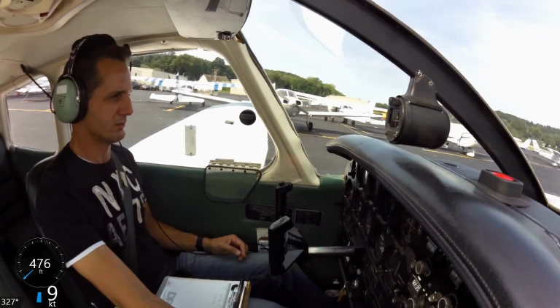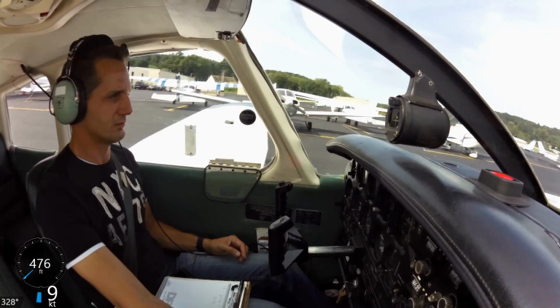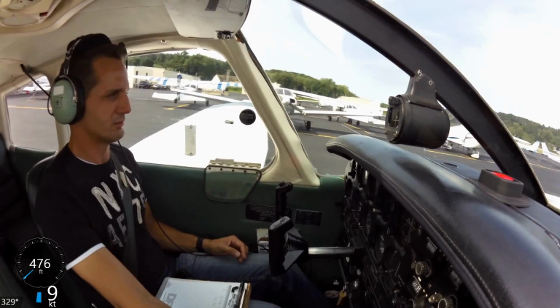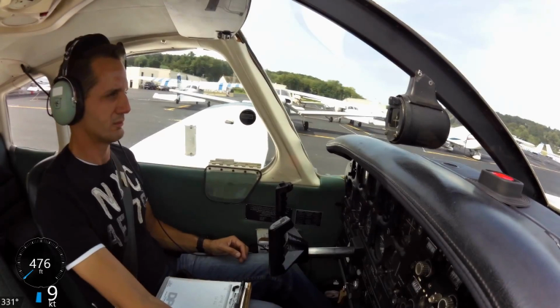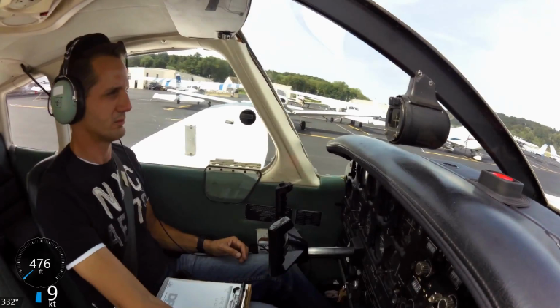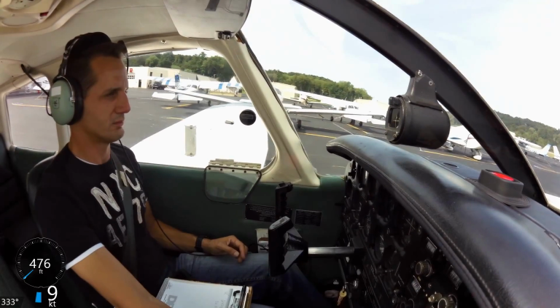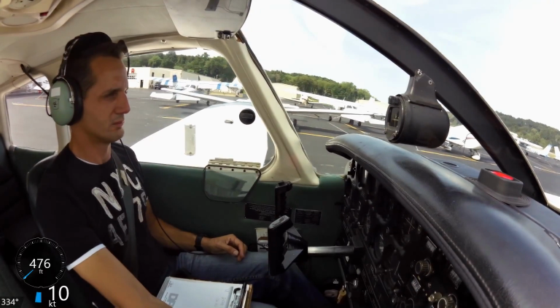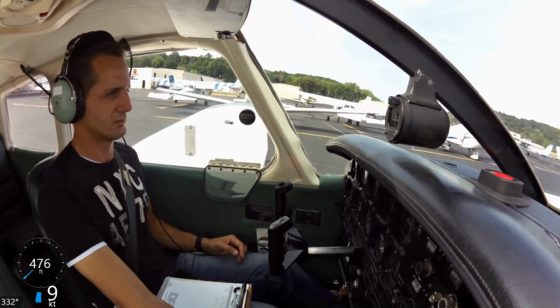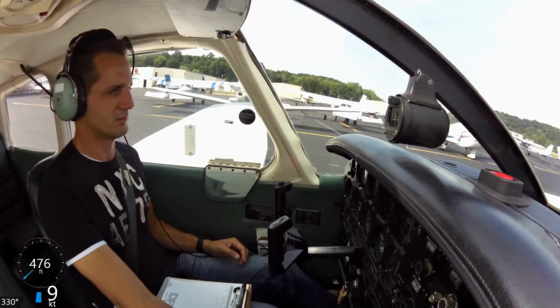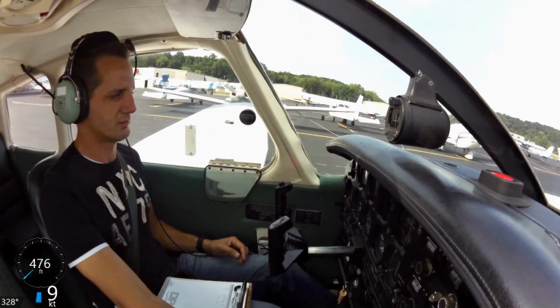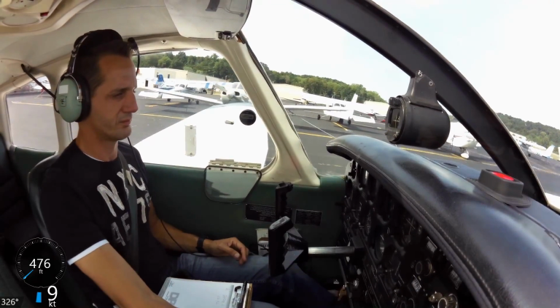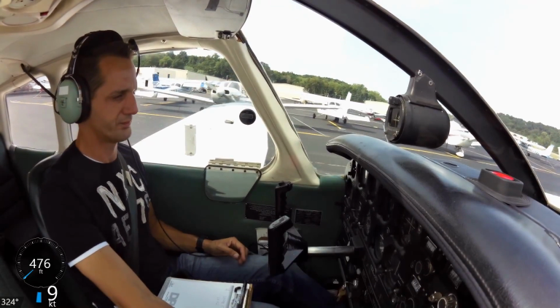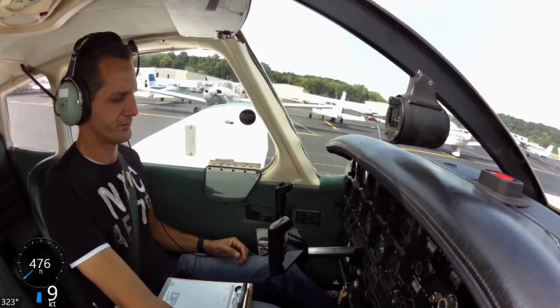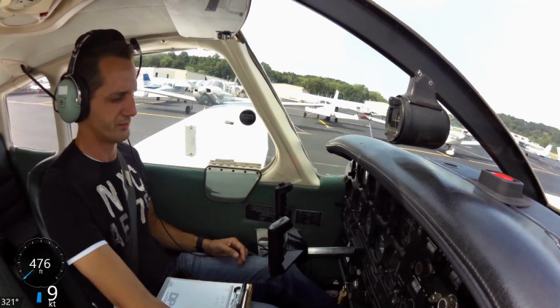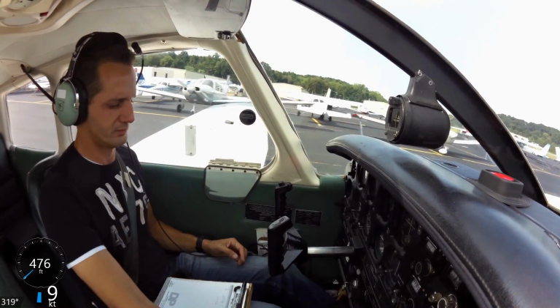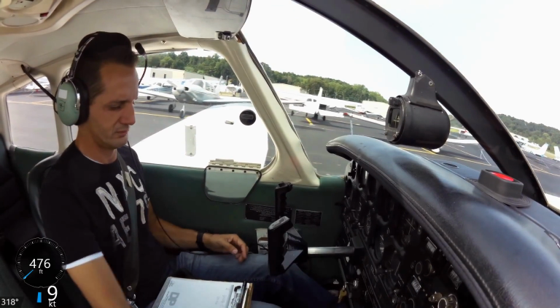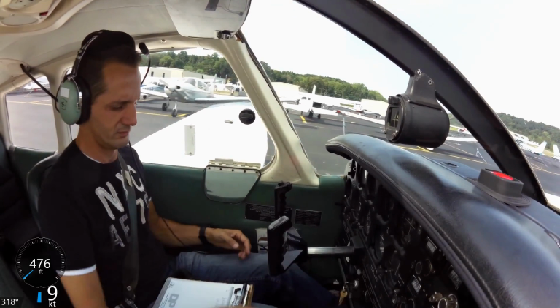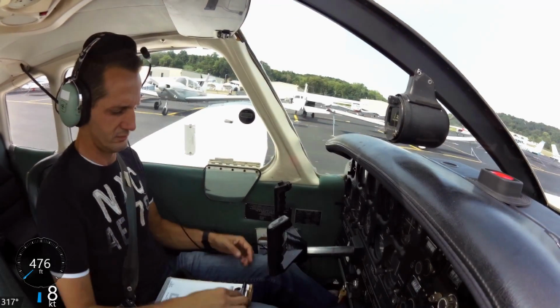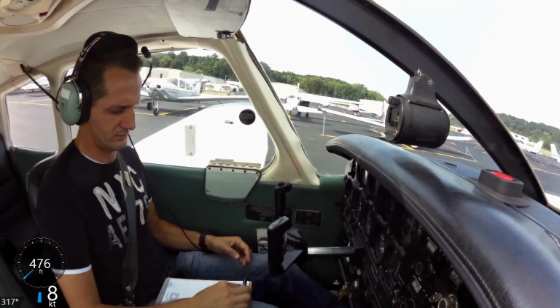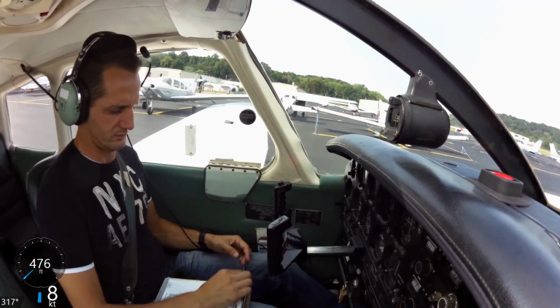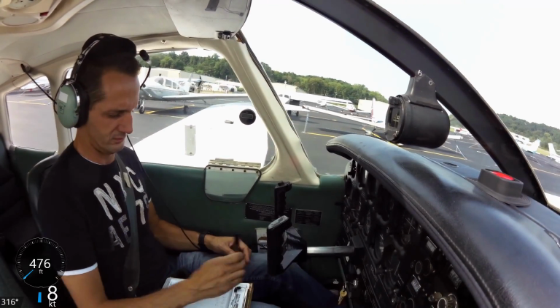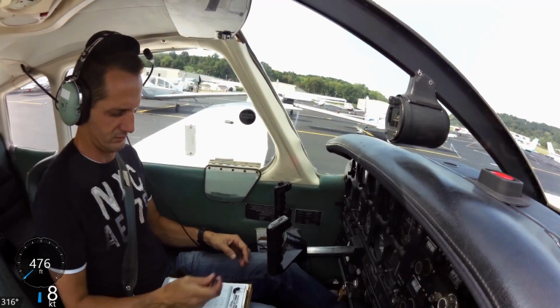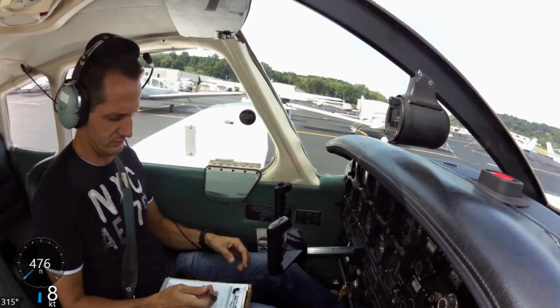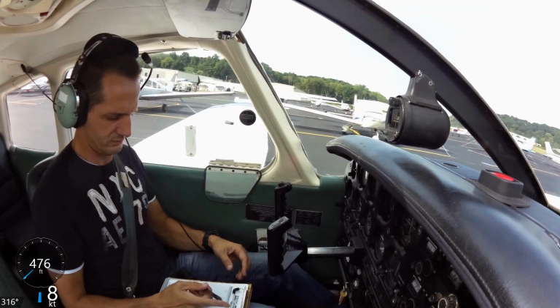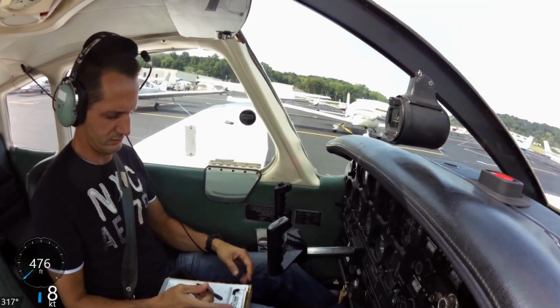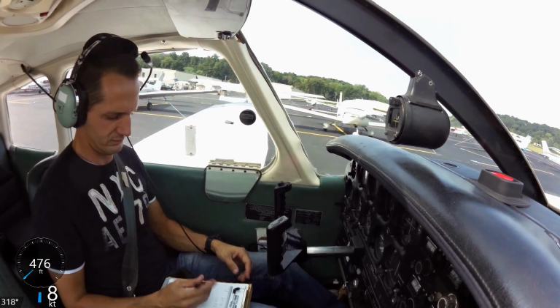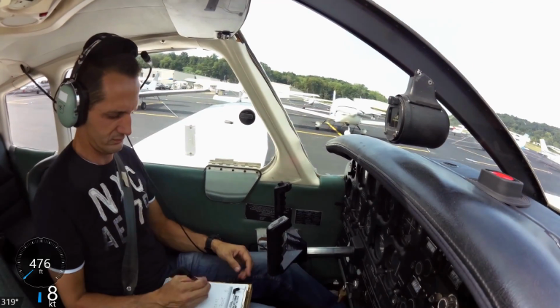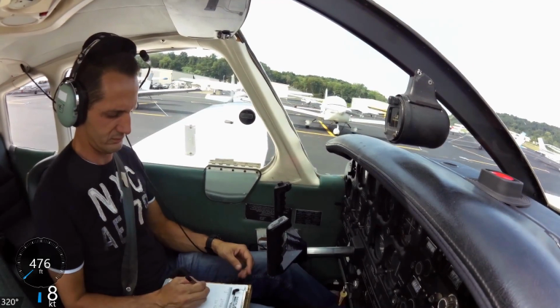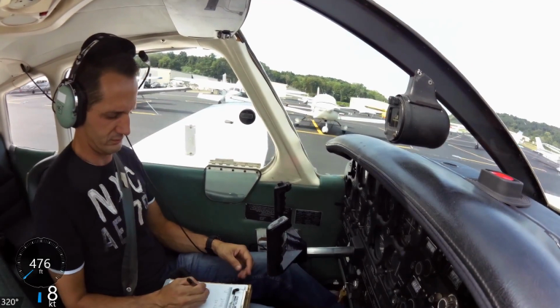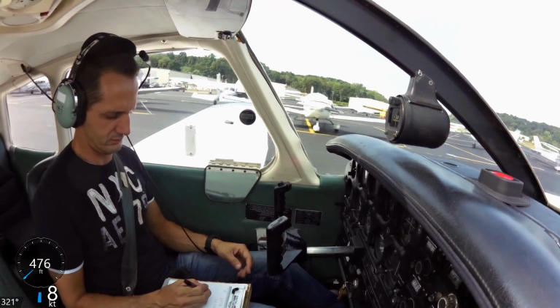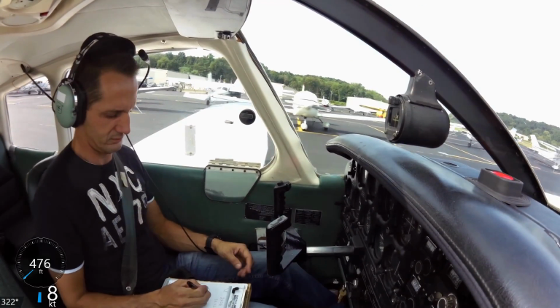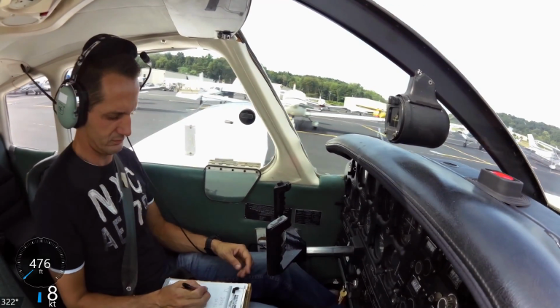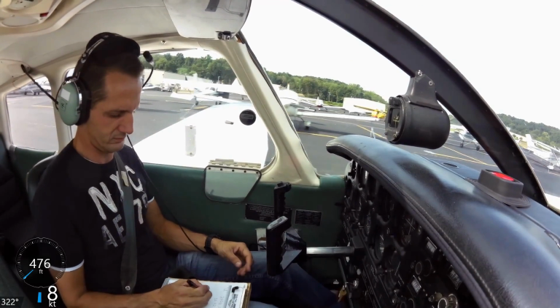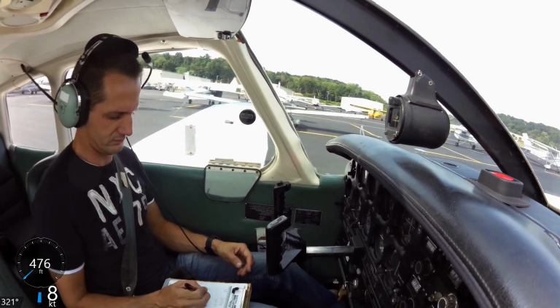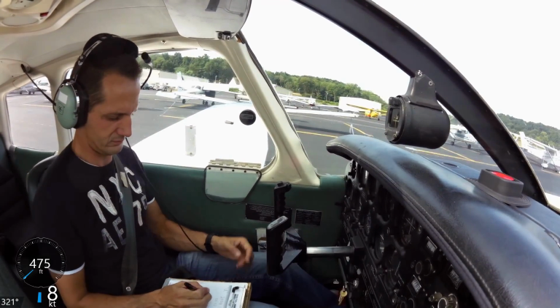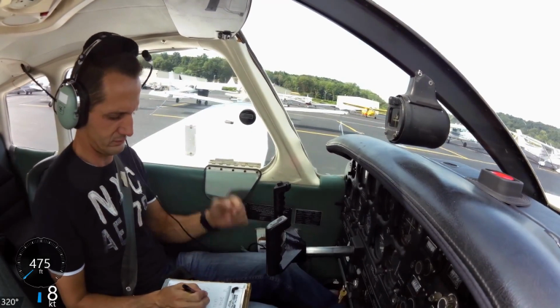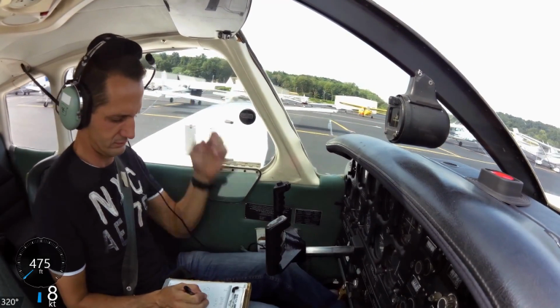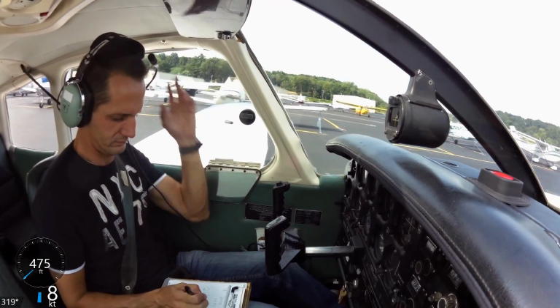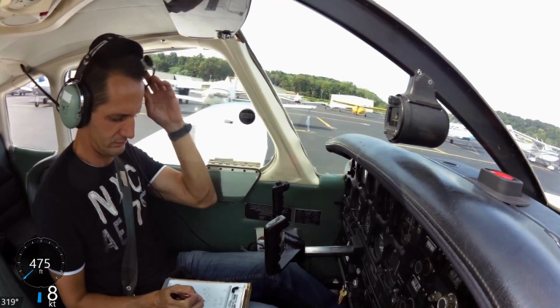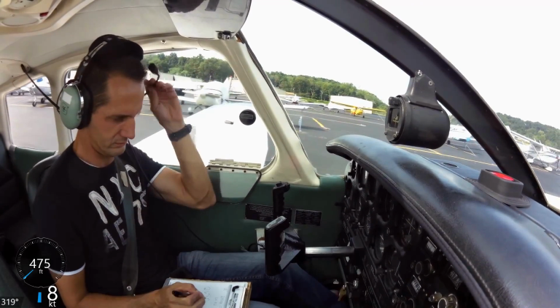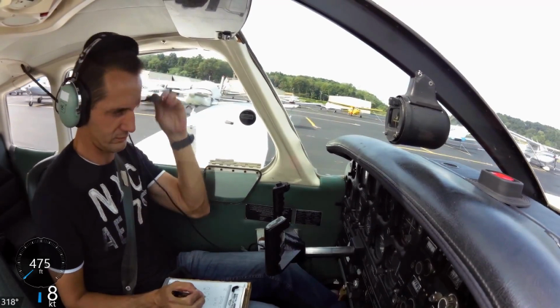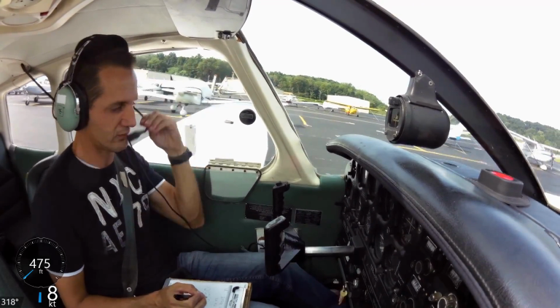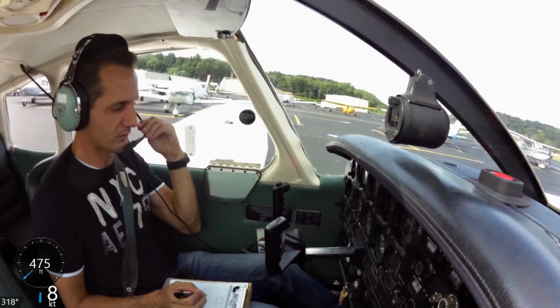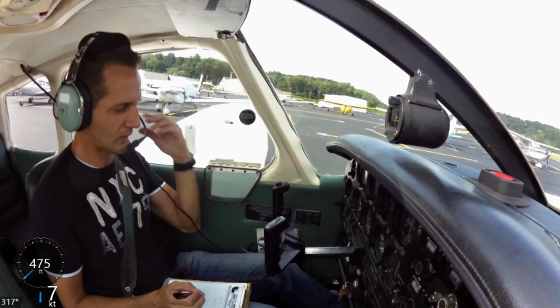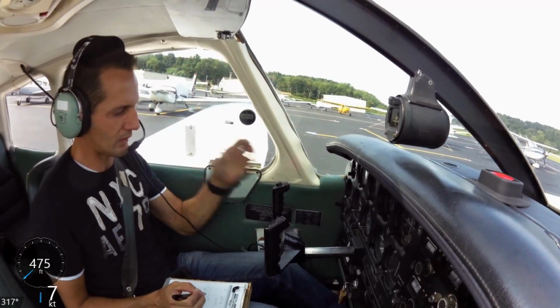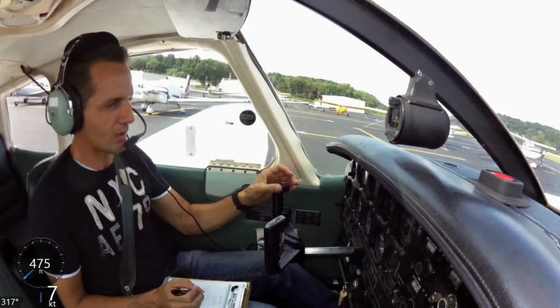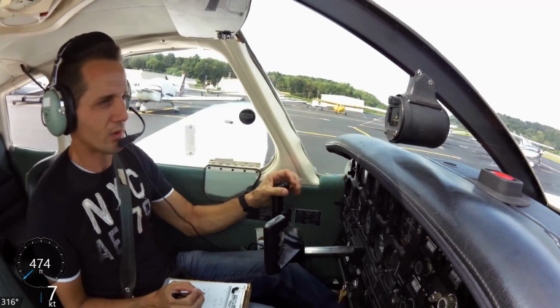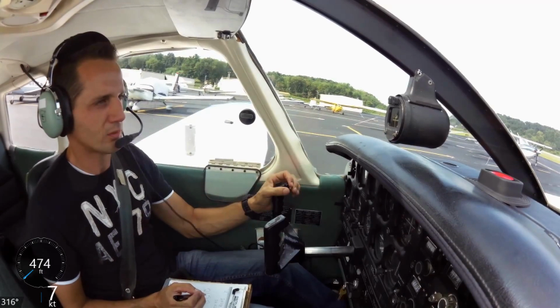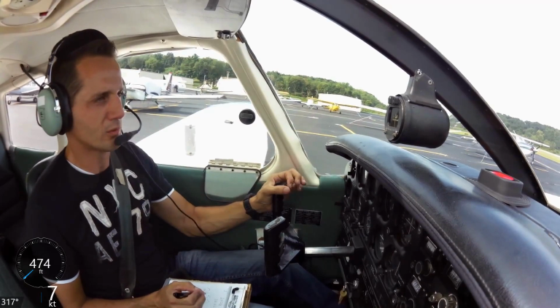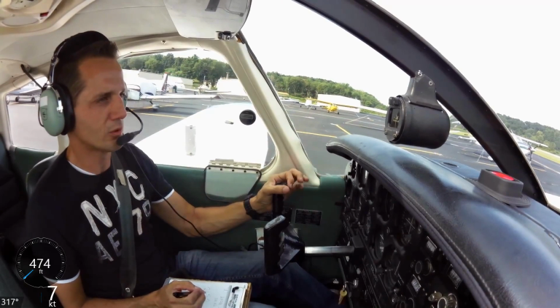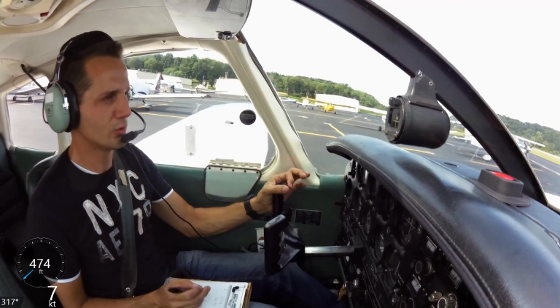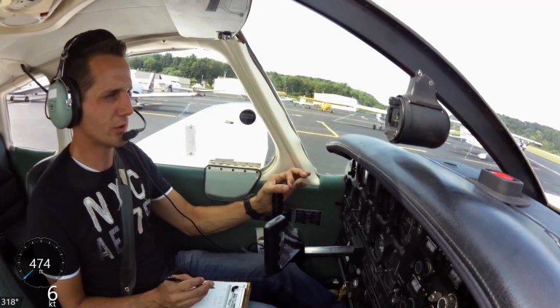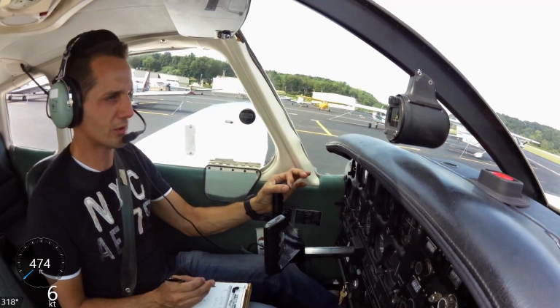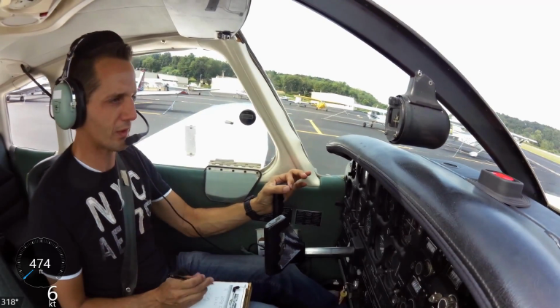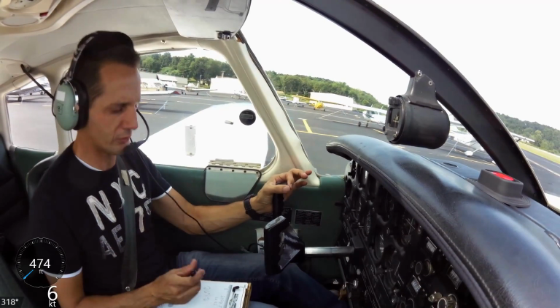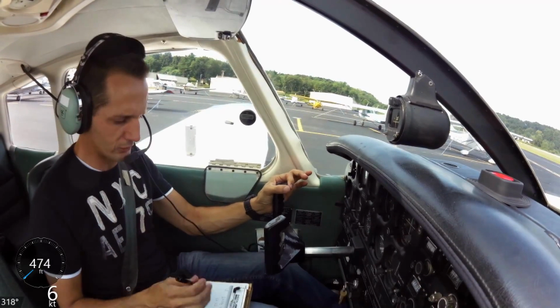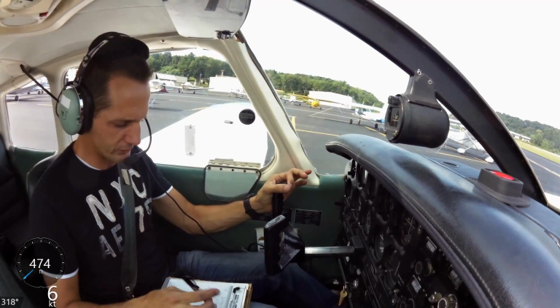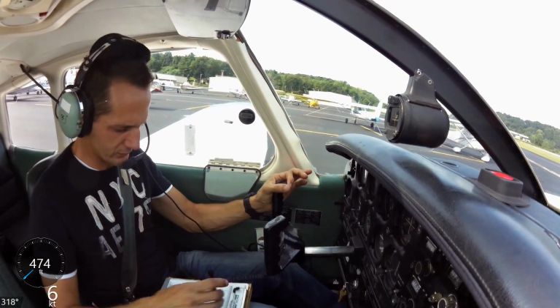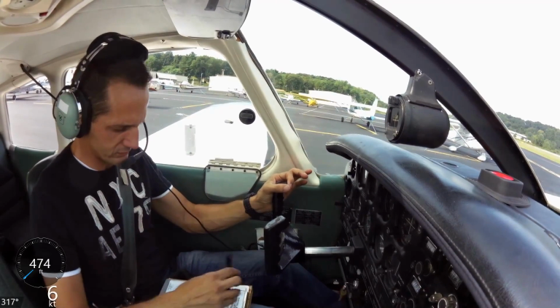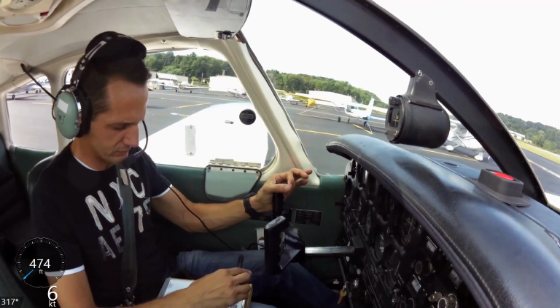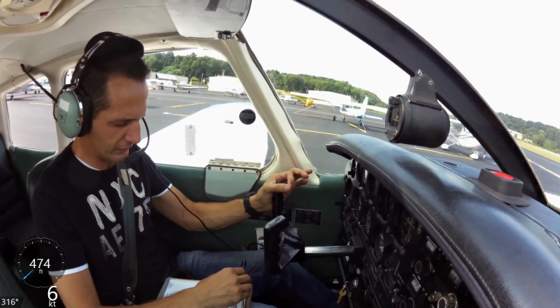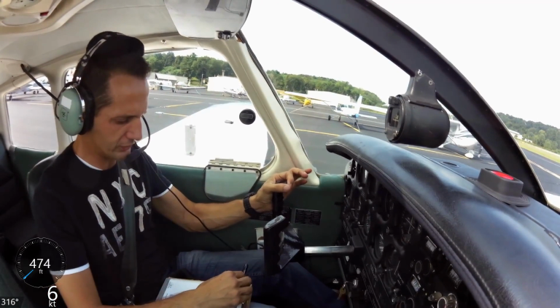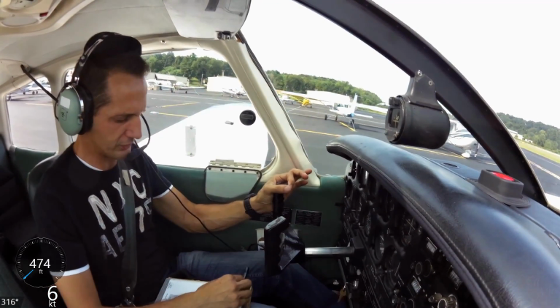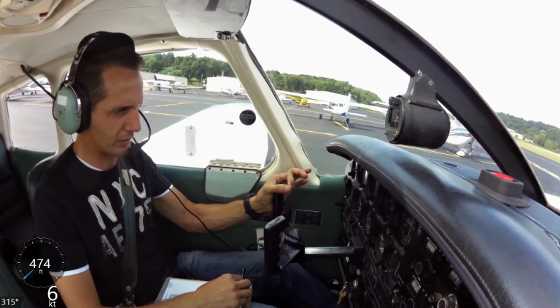Warrior 9065, squawk 2652. Readback: 2652 for 9065.